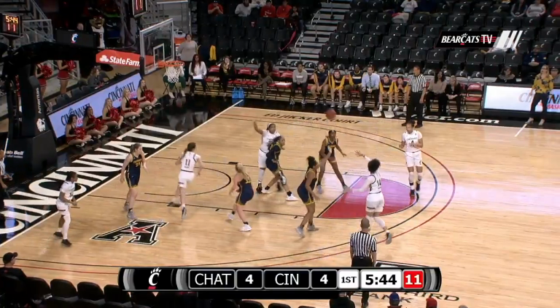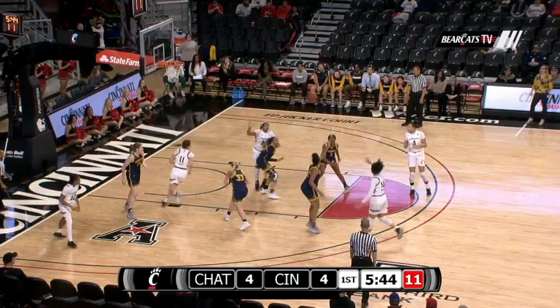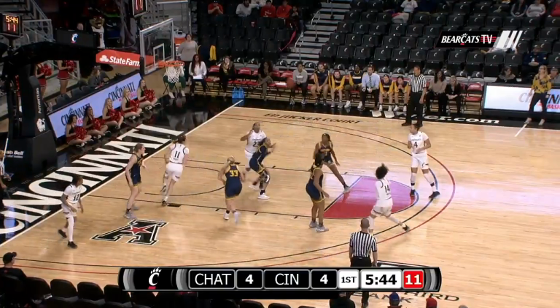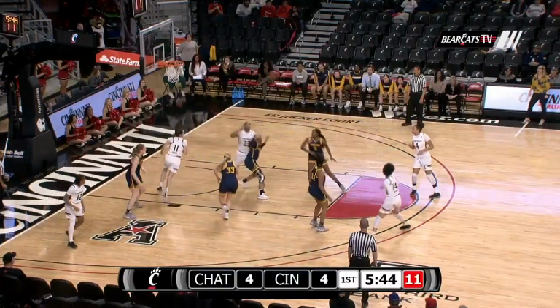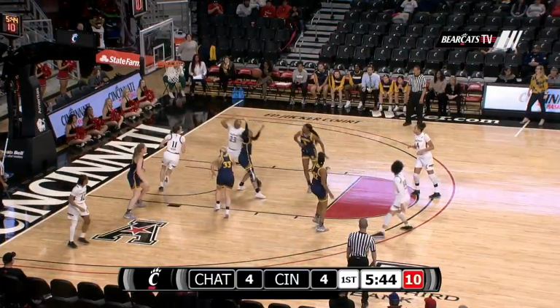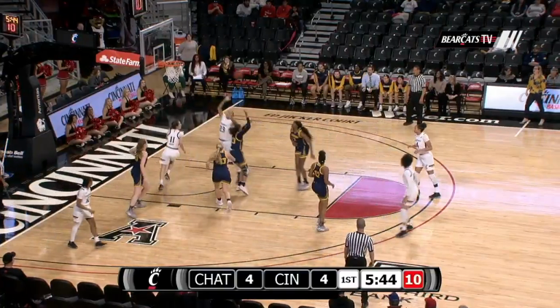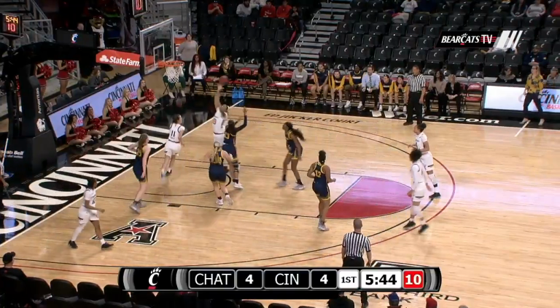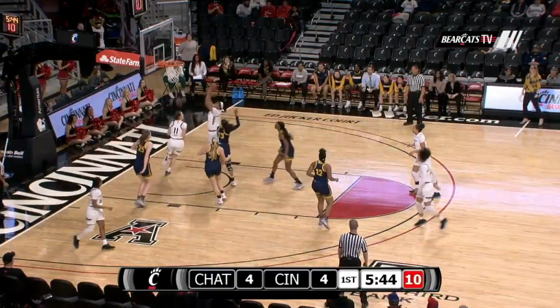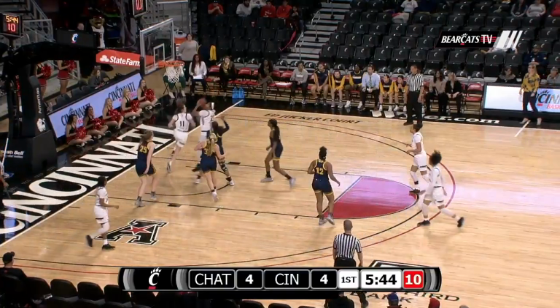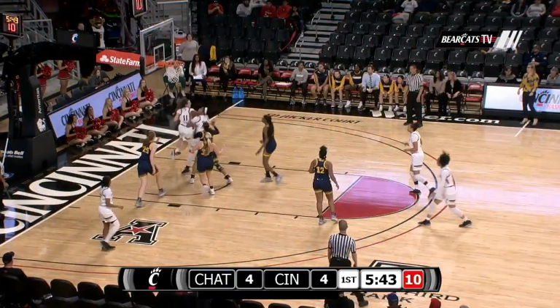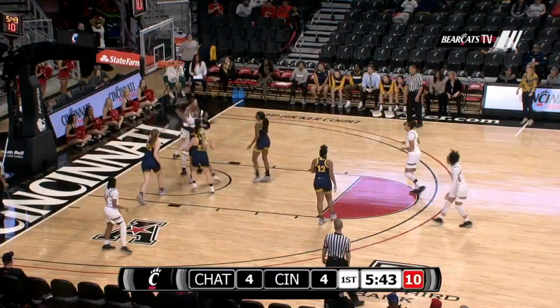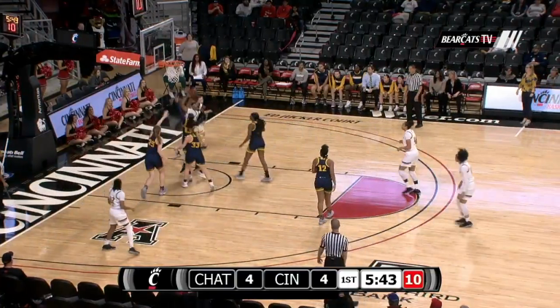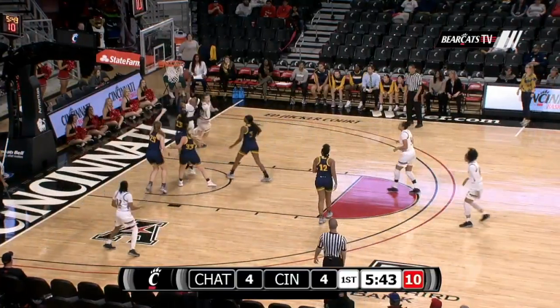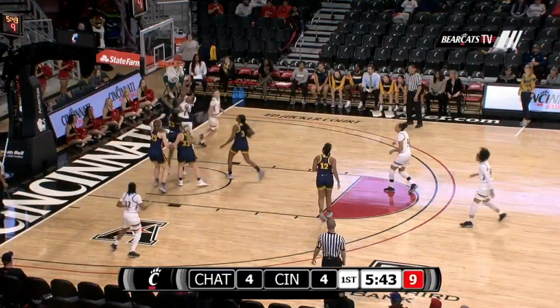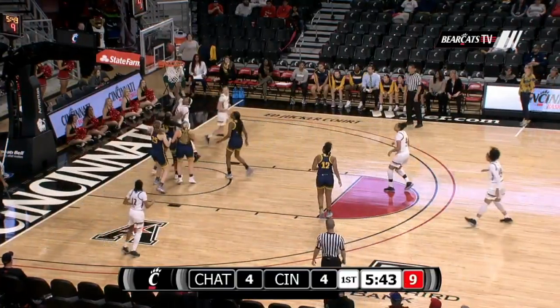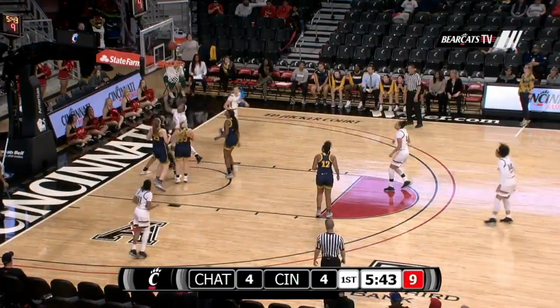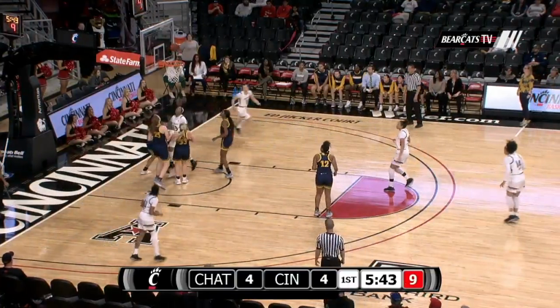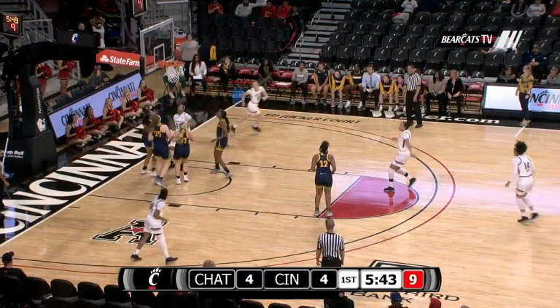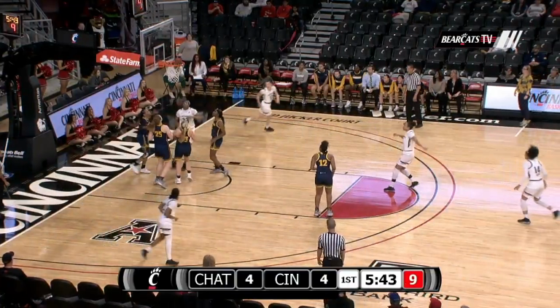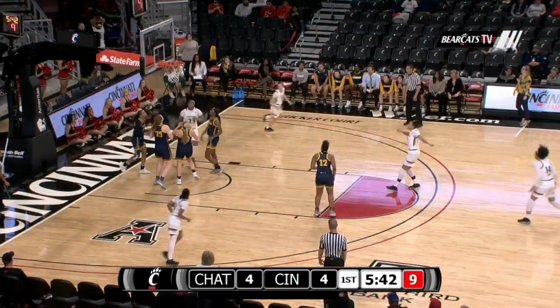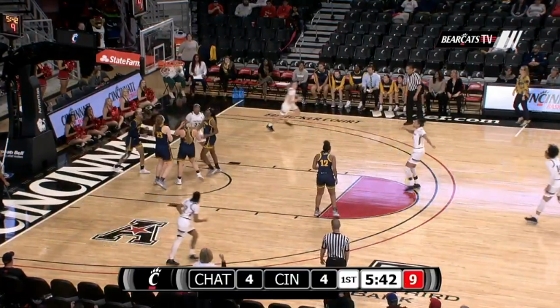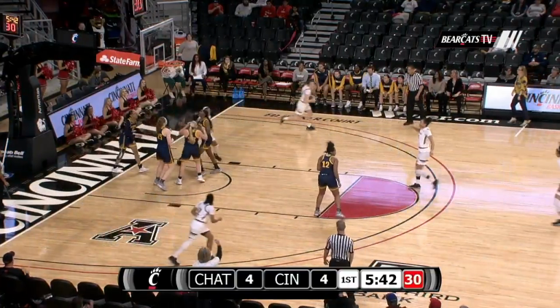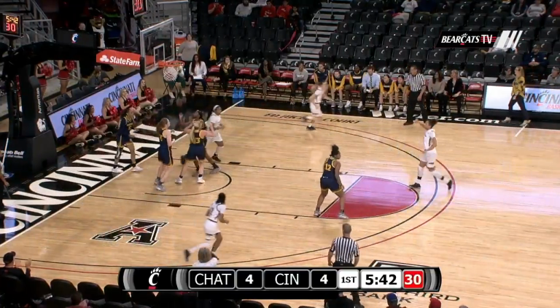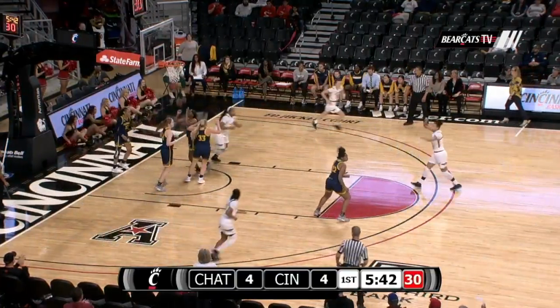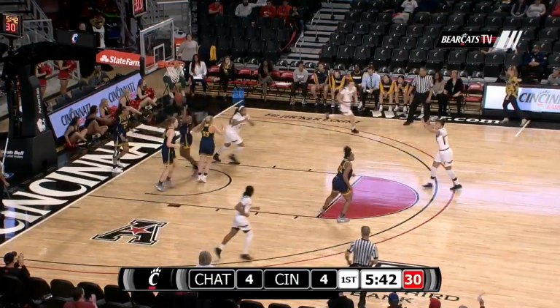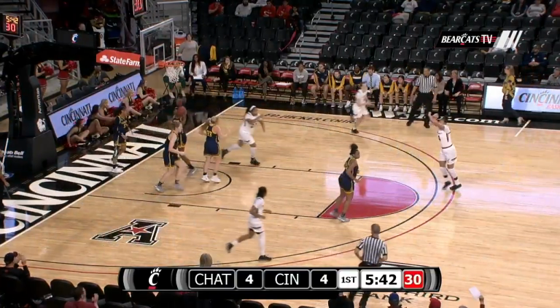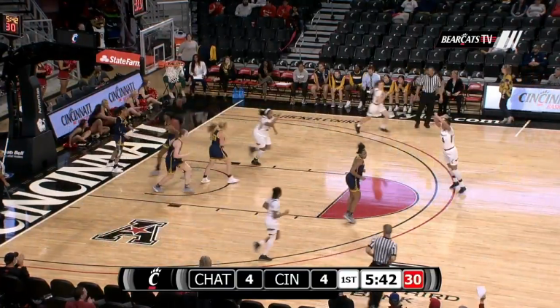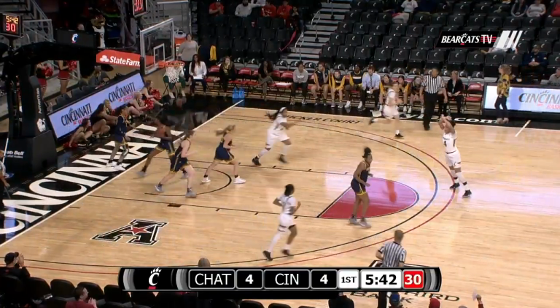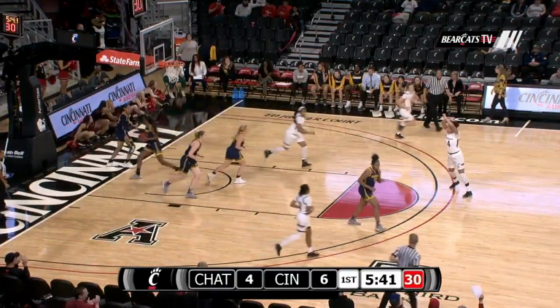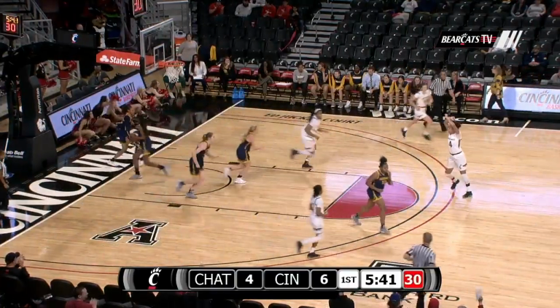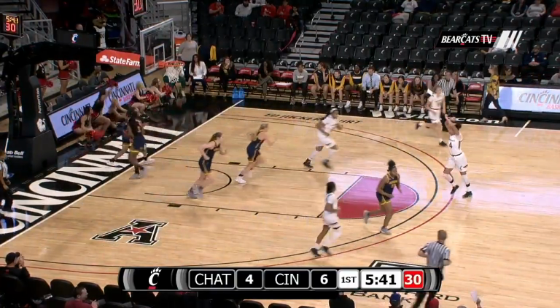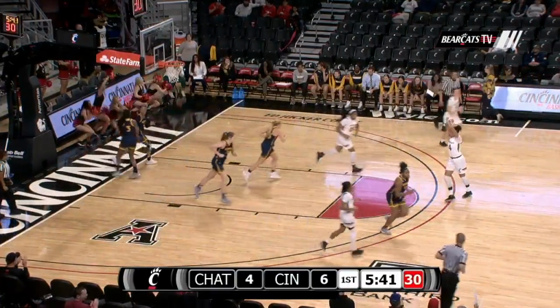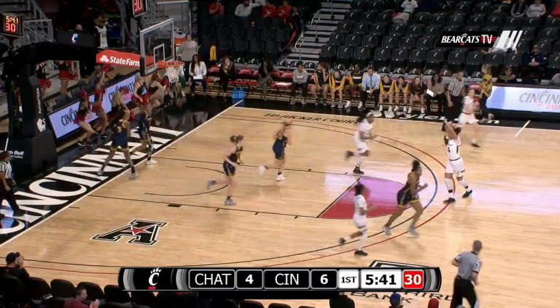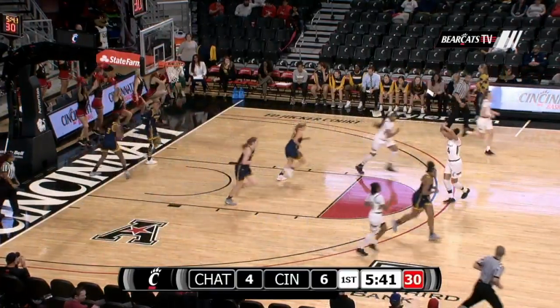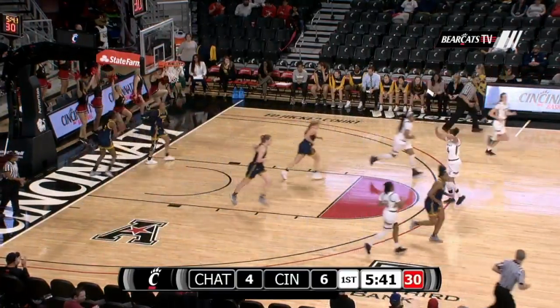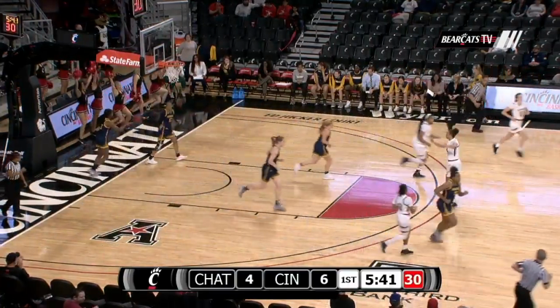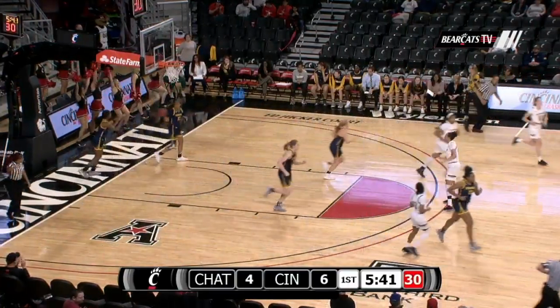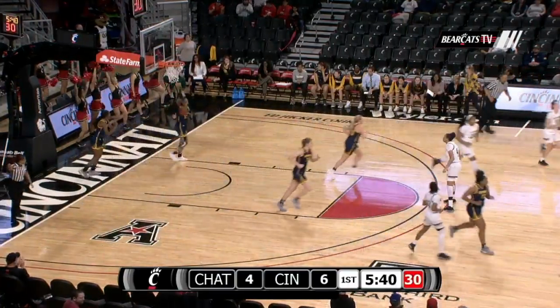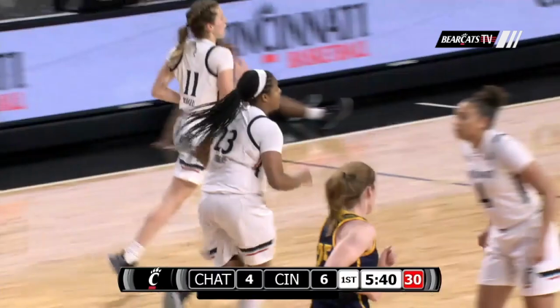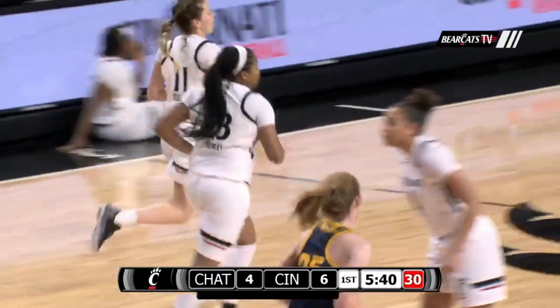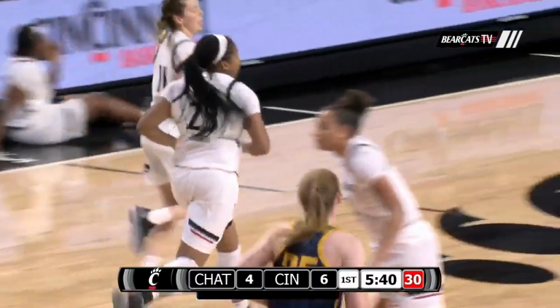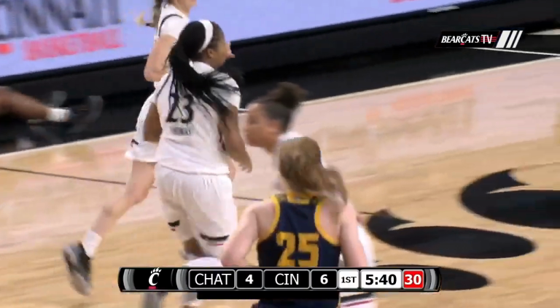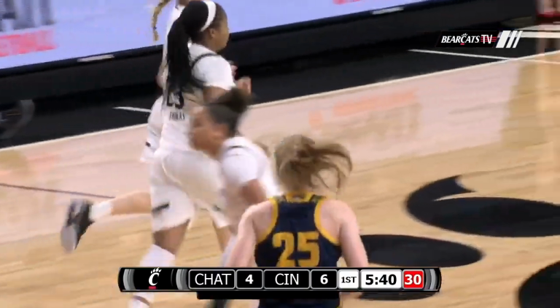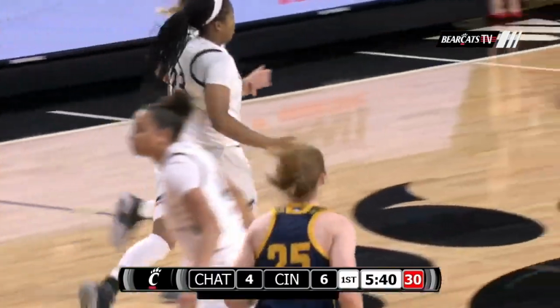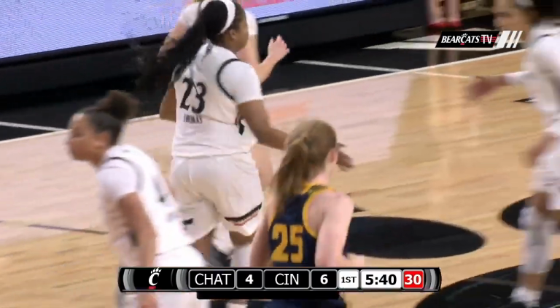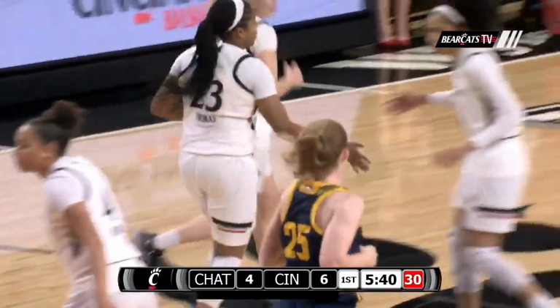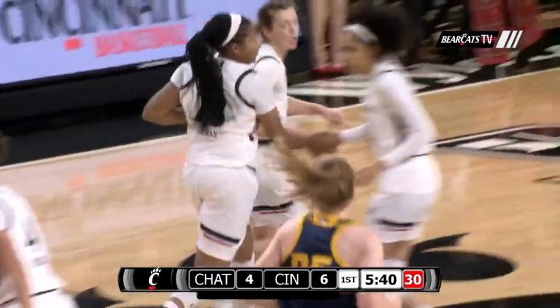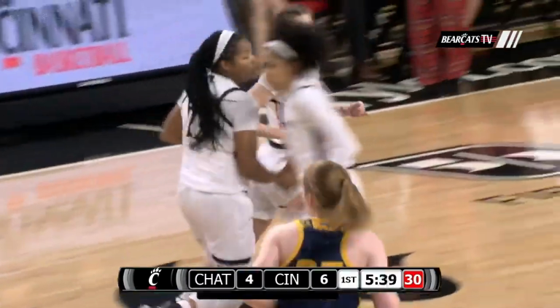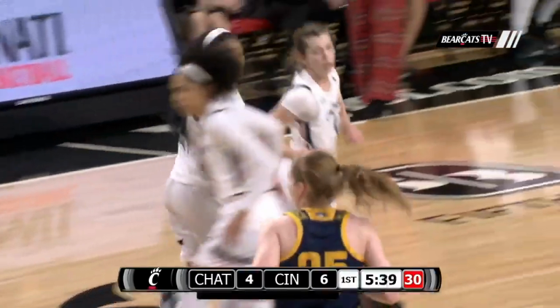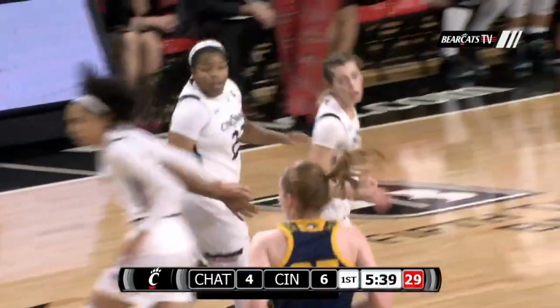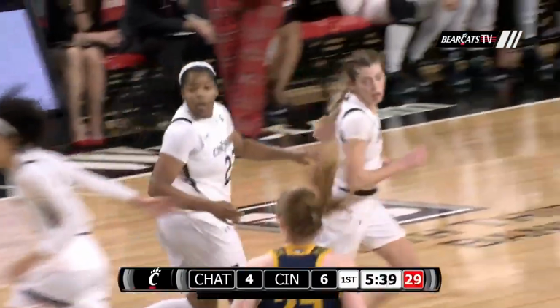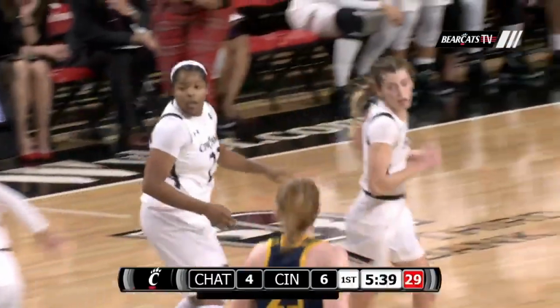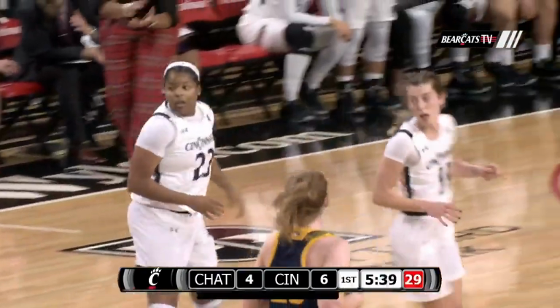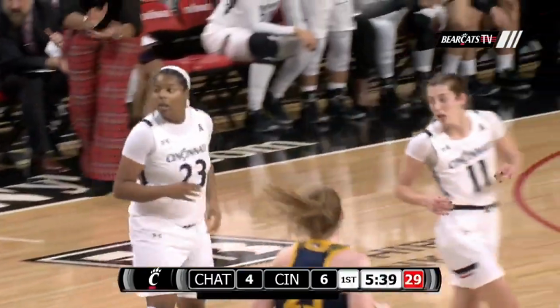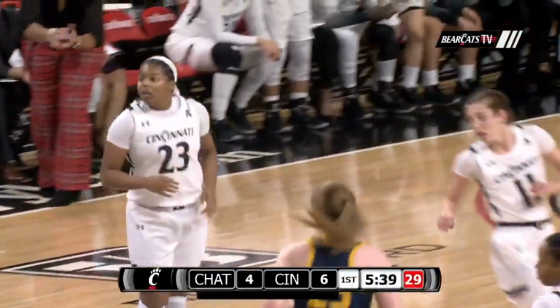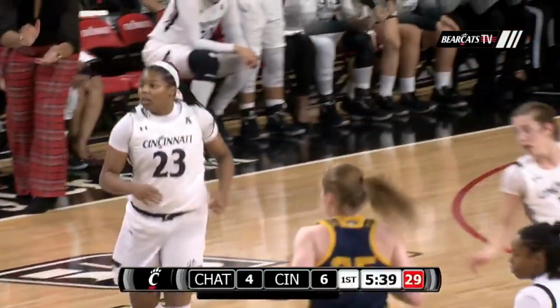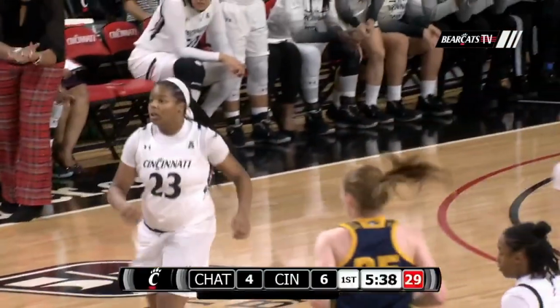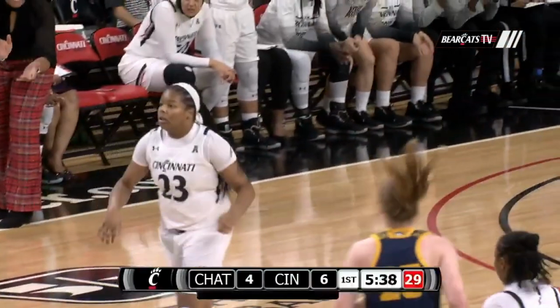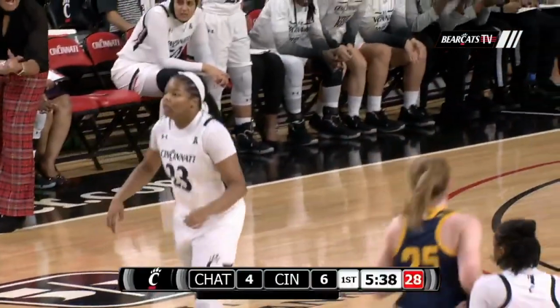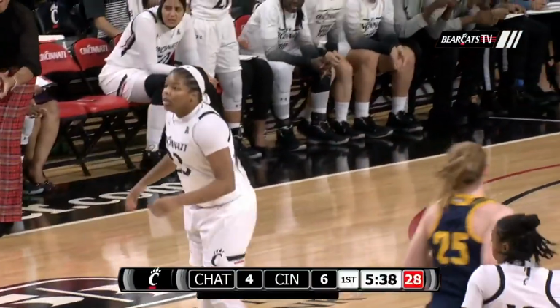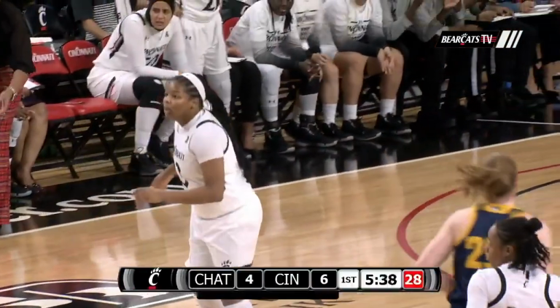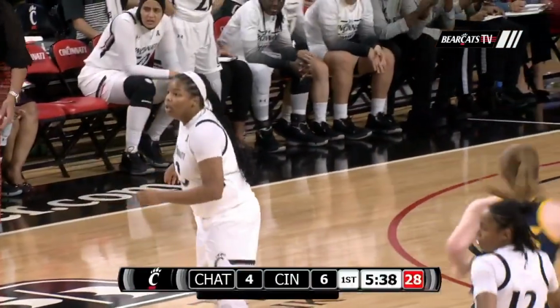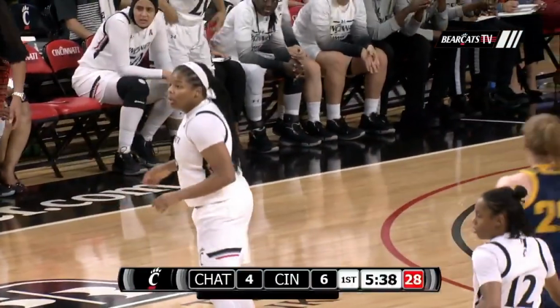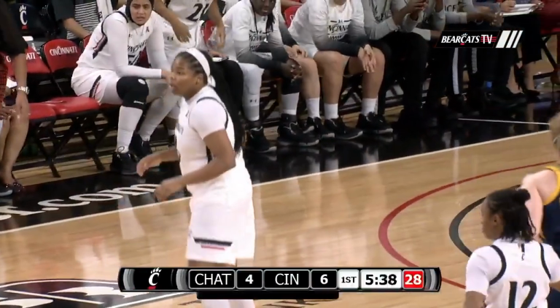Bearcats still tend to shoot. Lob from Moore, now to Thomas on the block who lays it in. Nice connection from Moore to Thomas on that one.